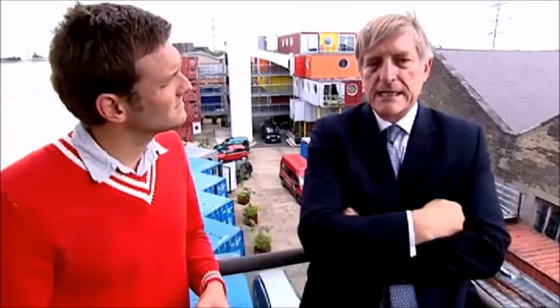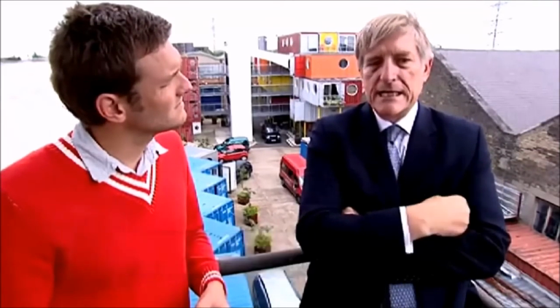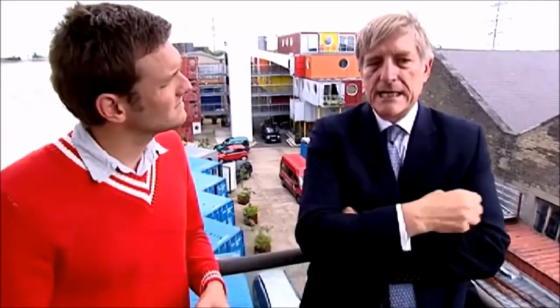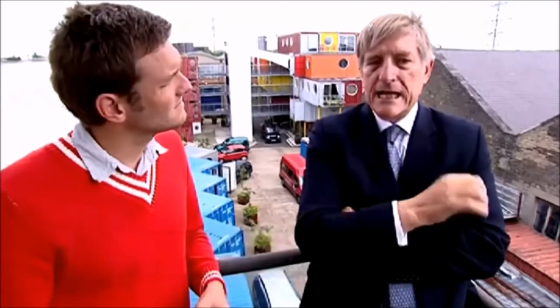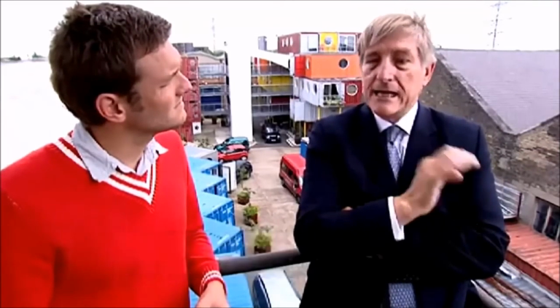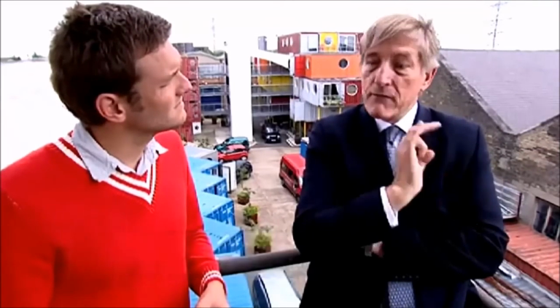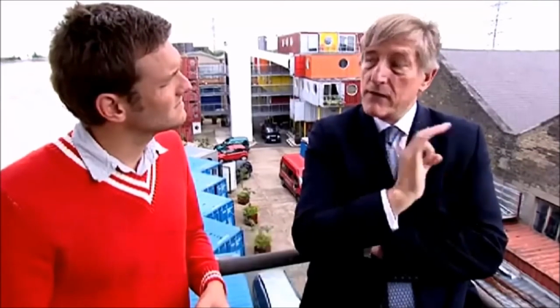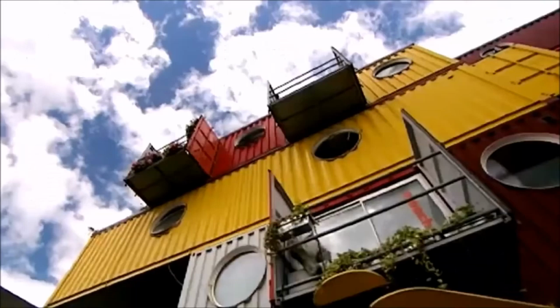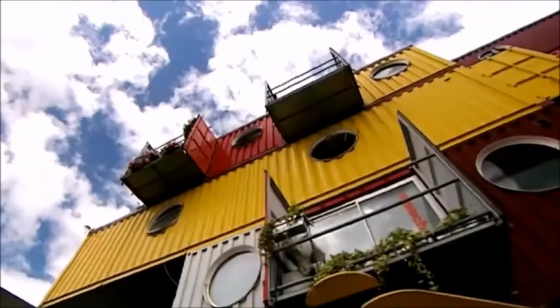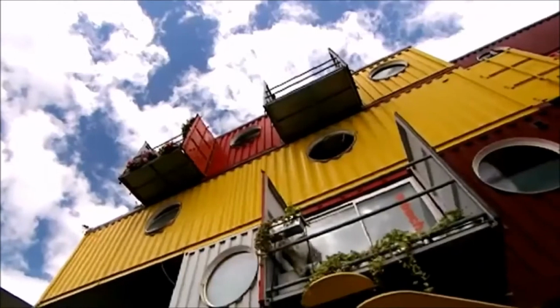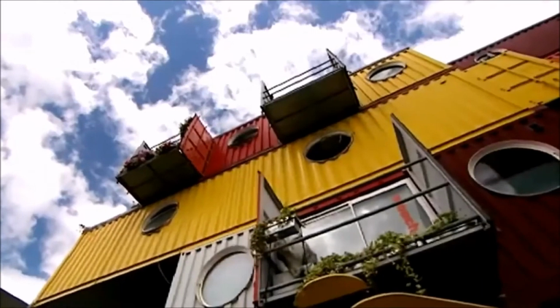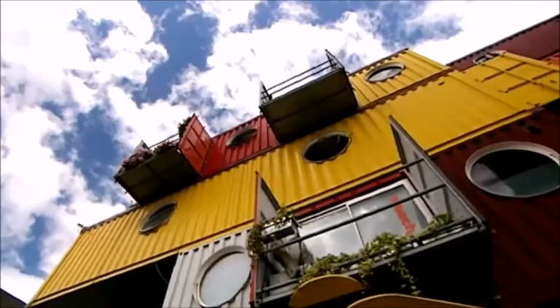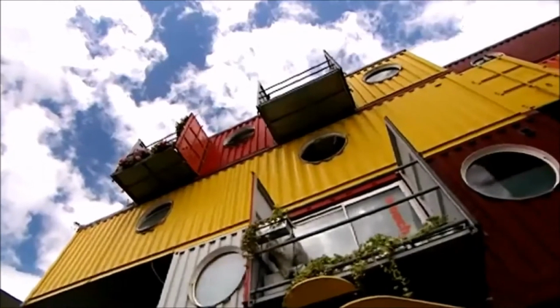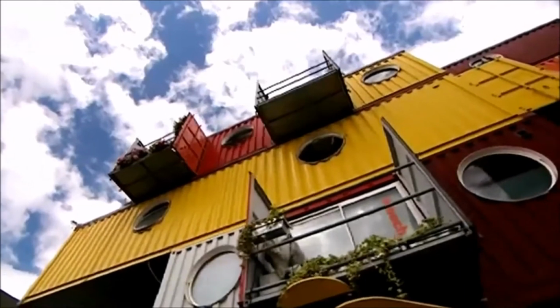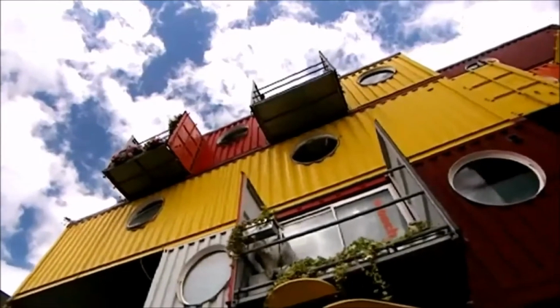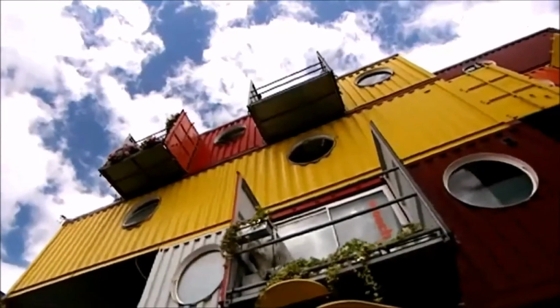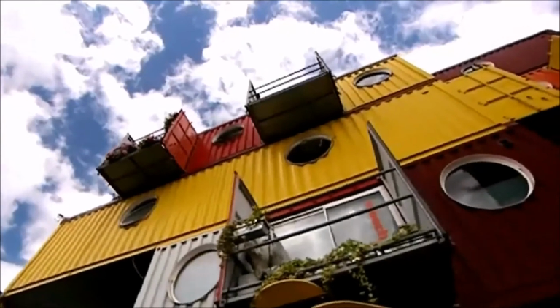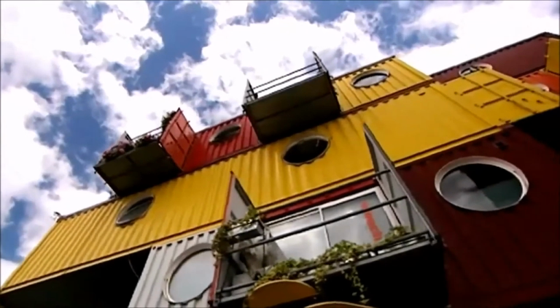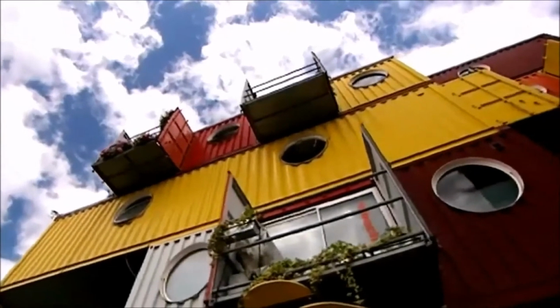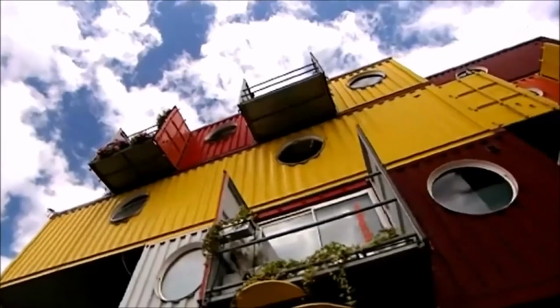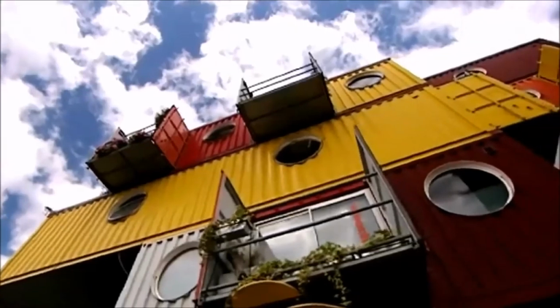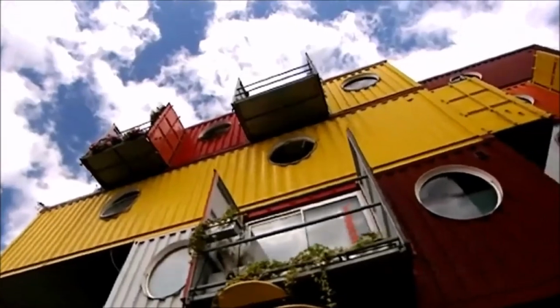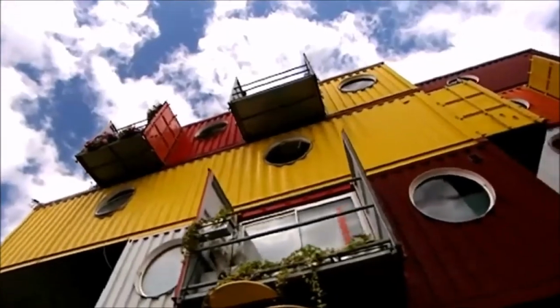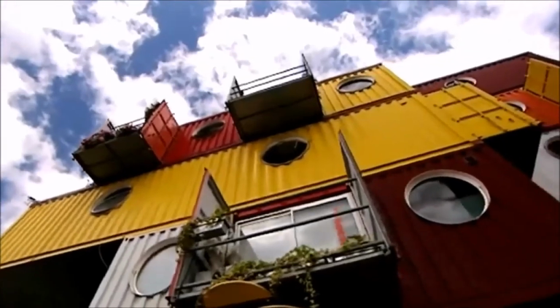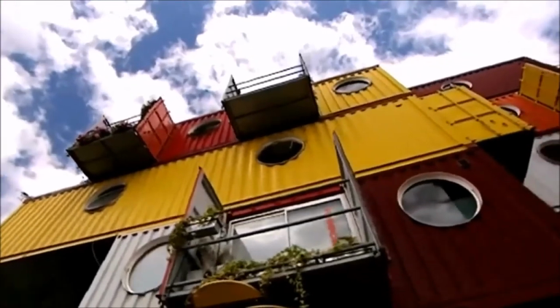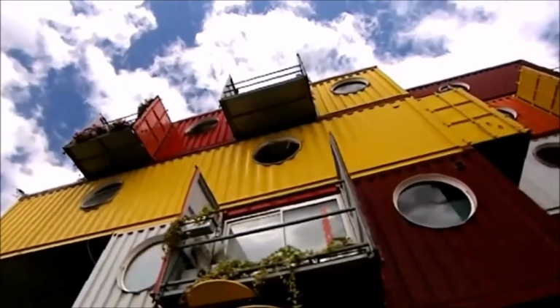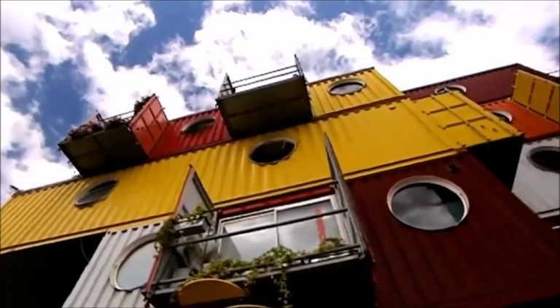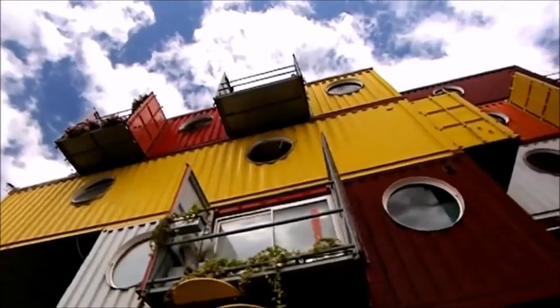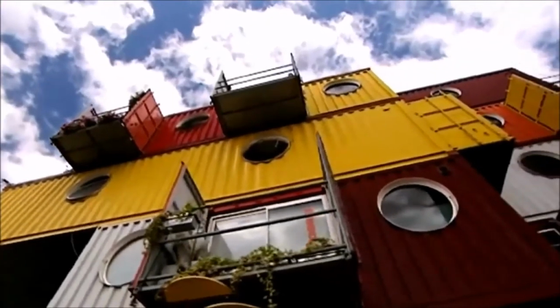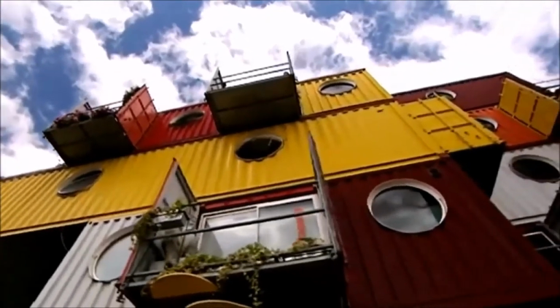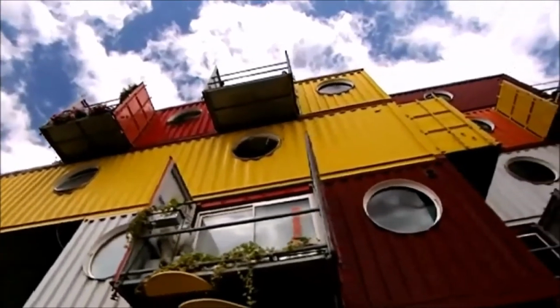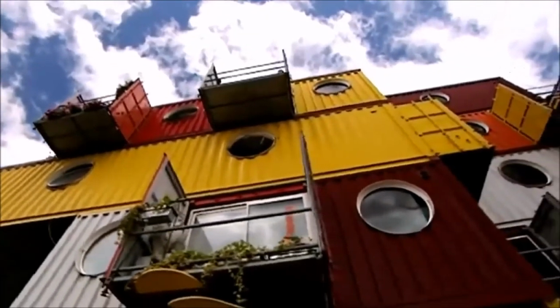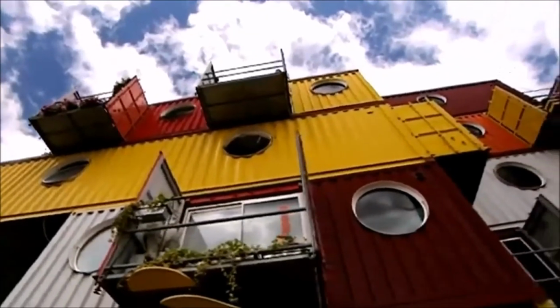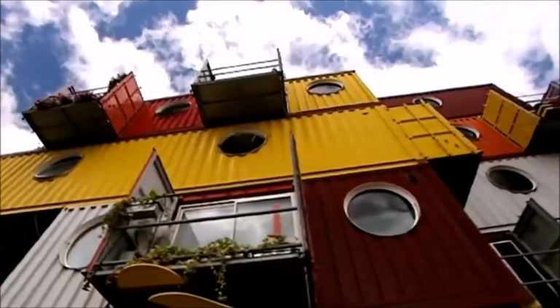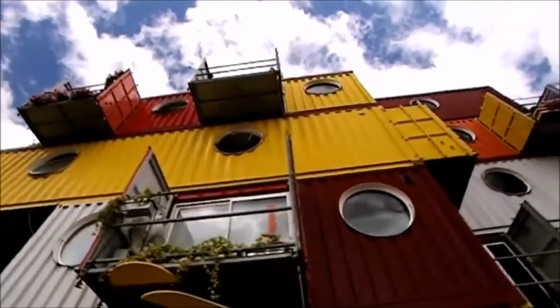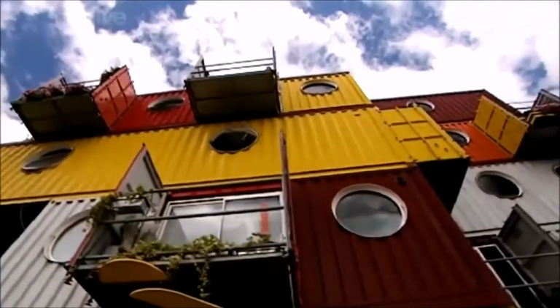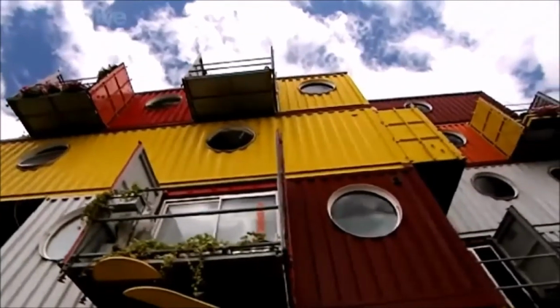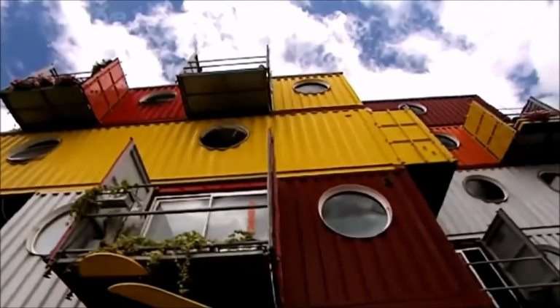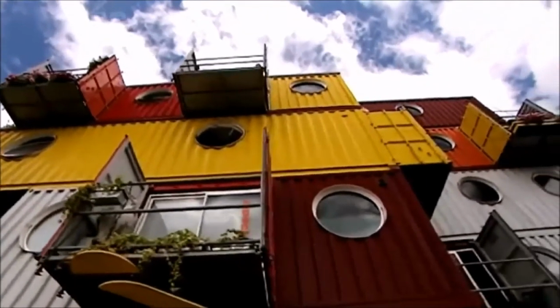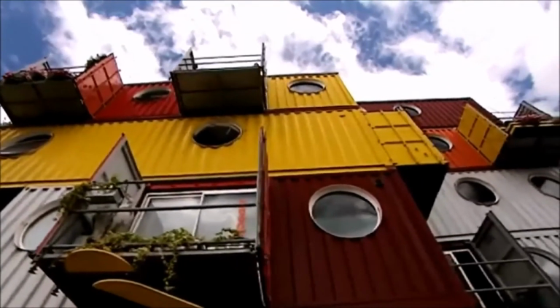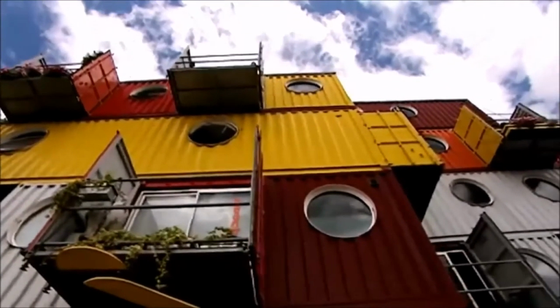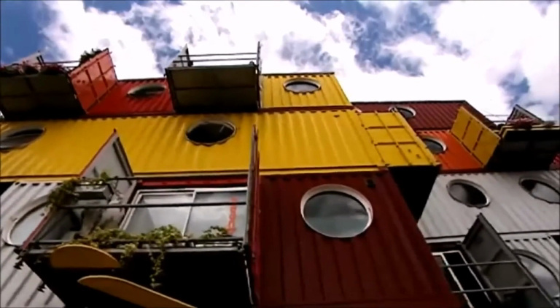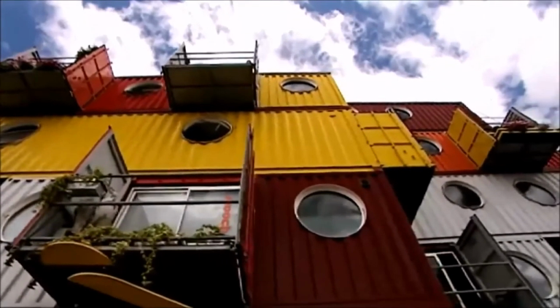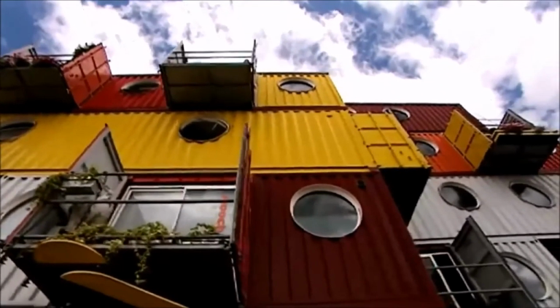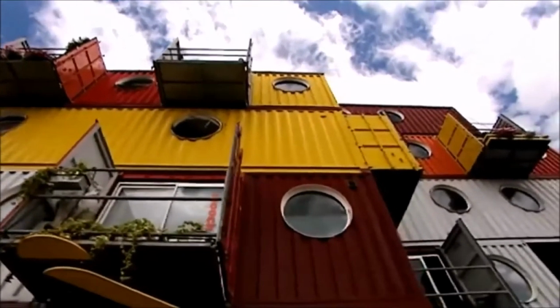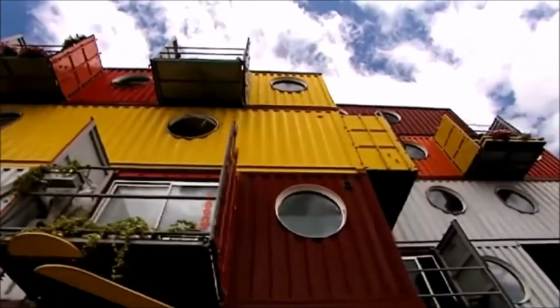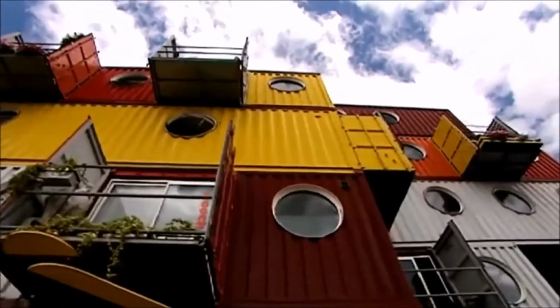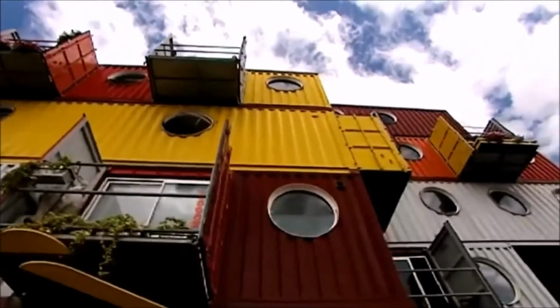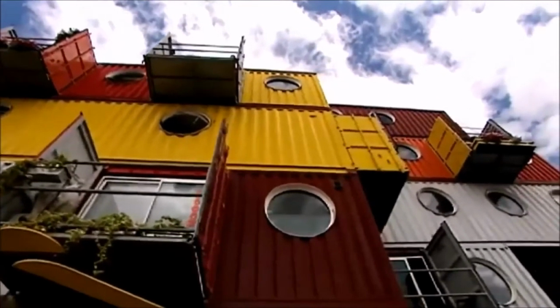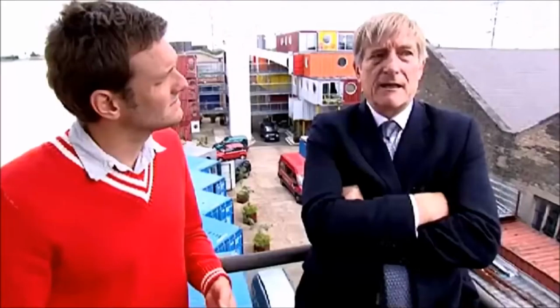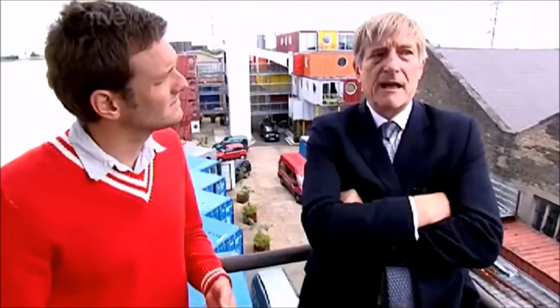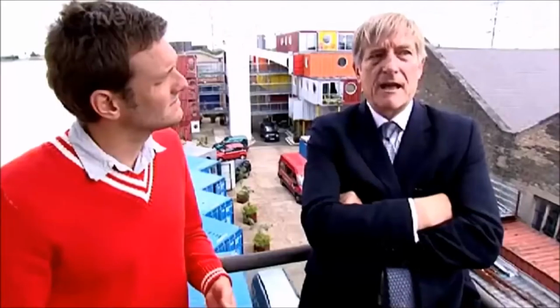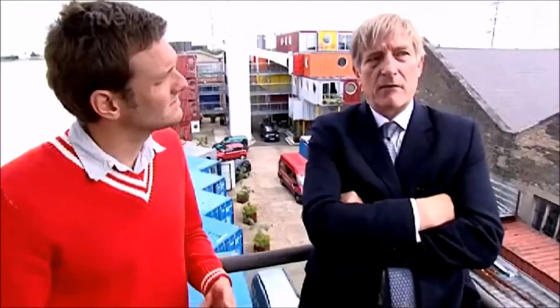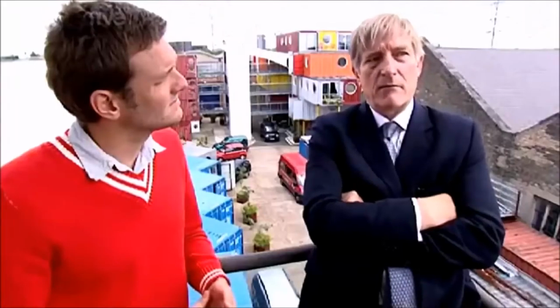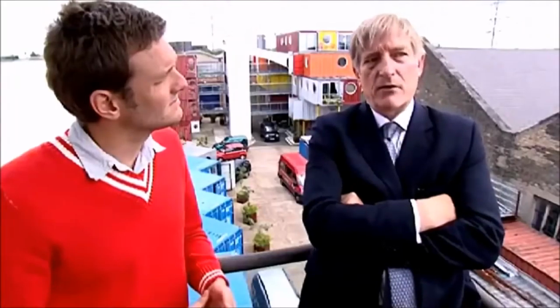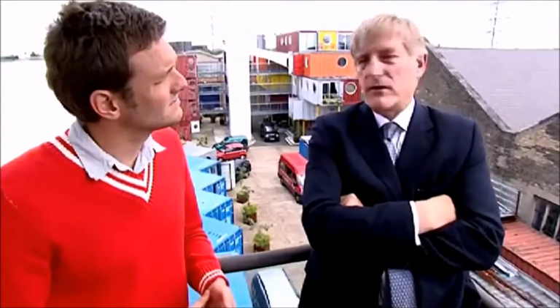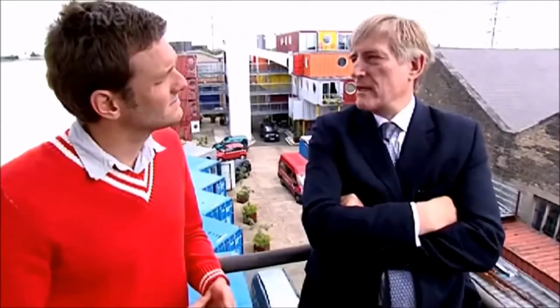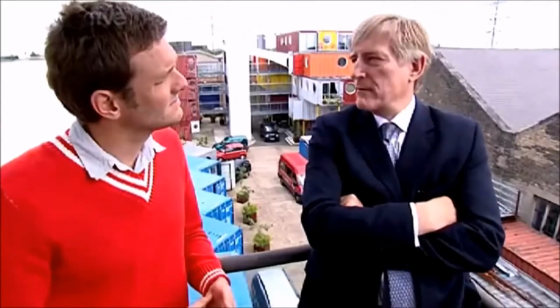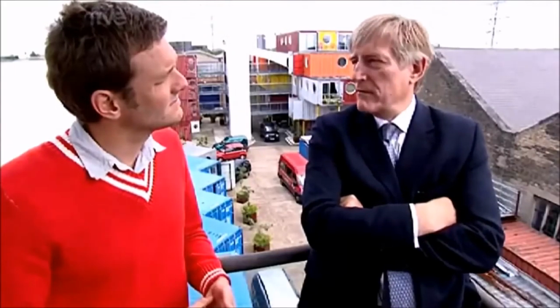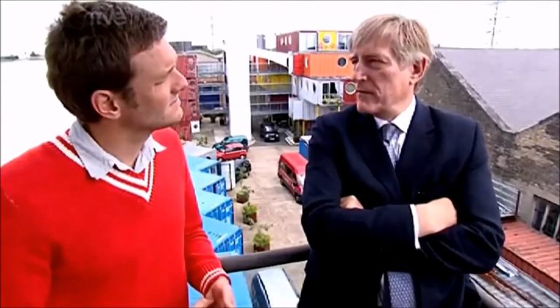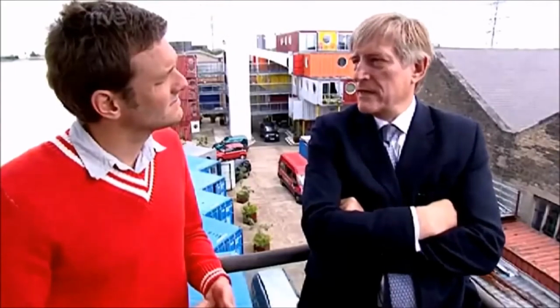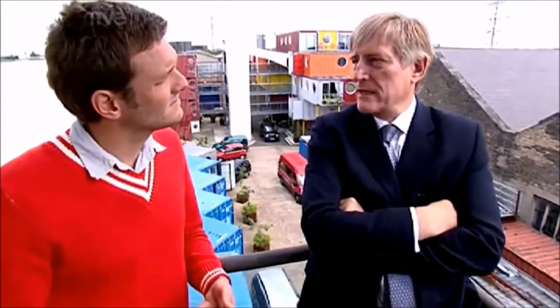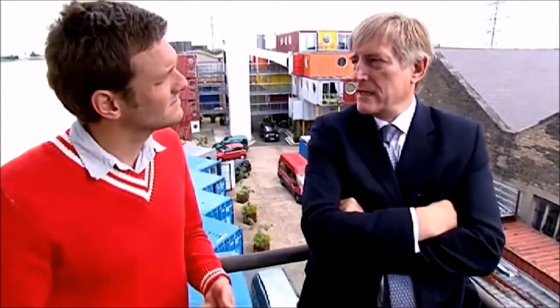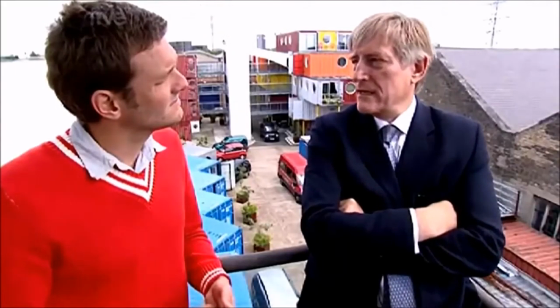Around about two thirds of the cost of normal construction. And they're very fast. The time taken on the site is very short. The building we're standing in now, we put that up in 15 days.